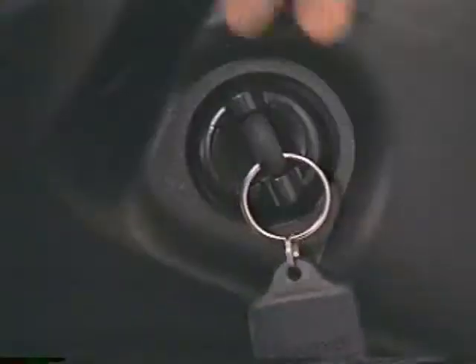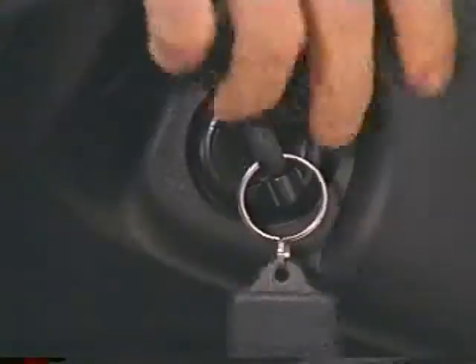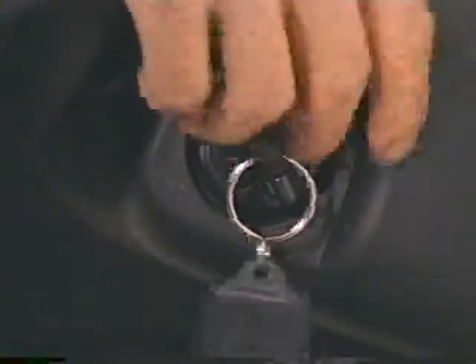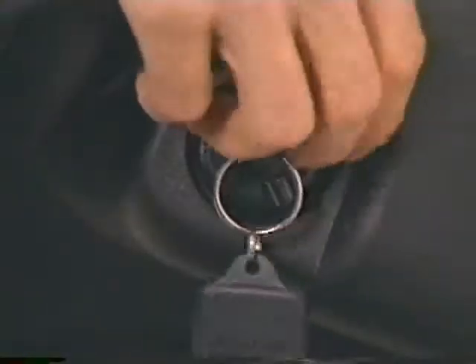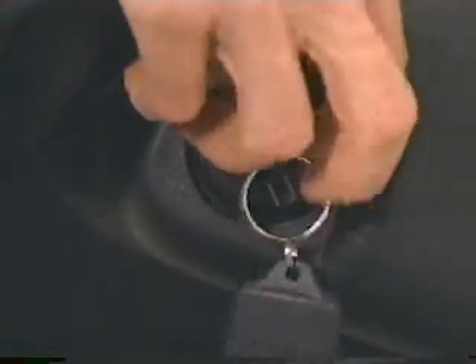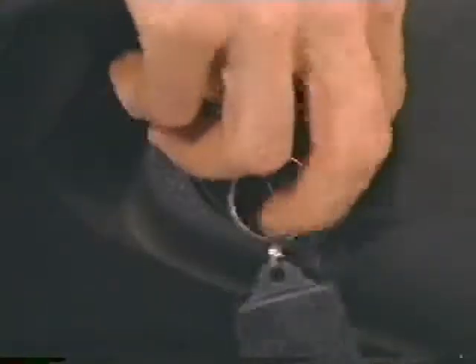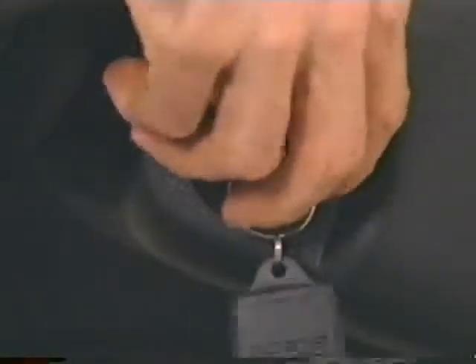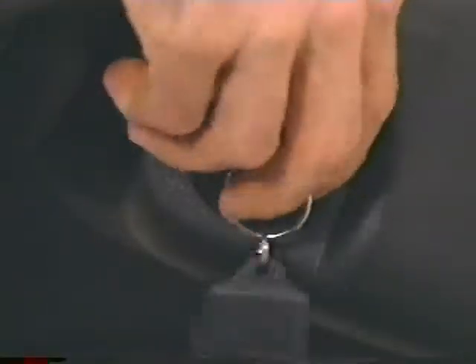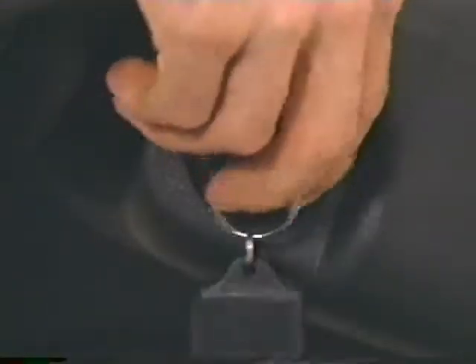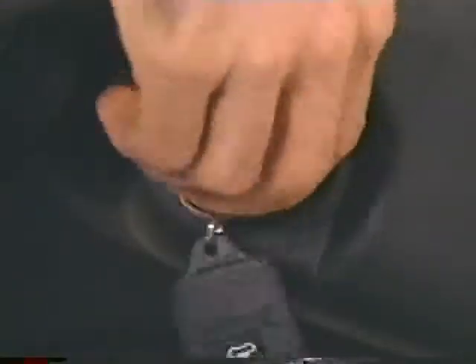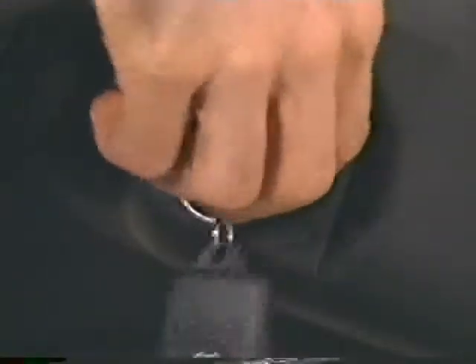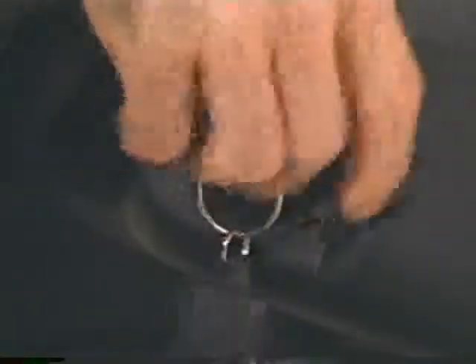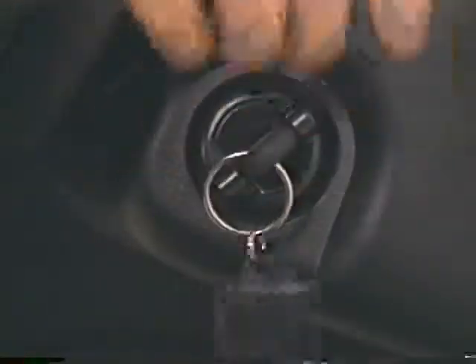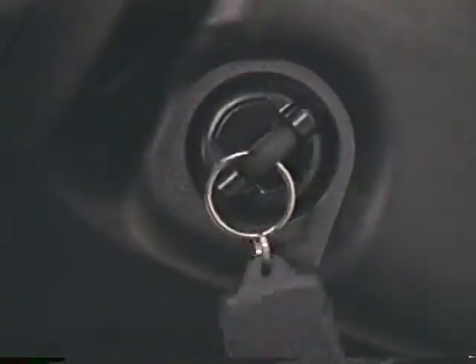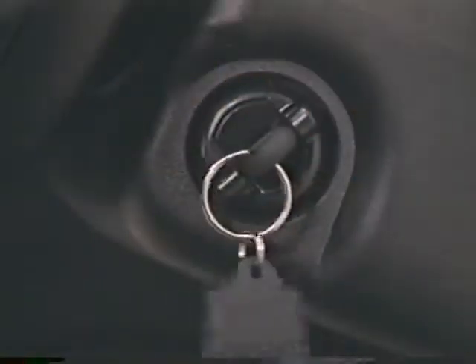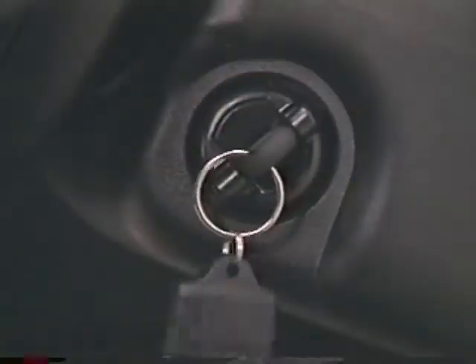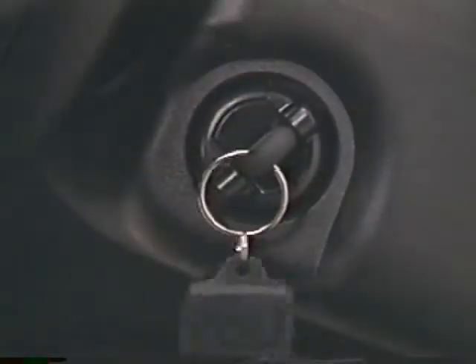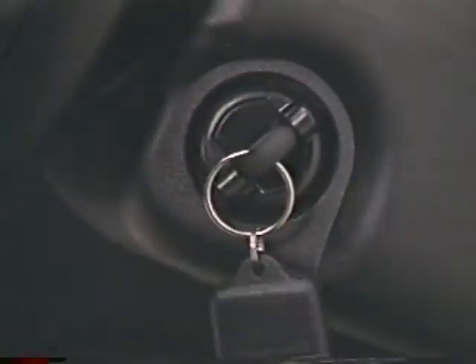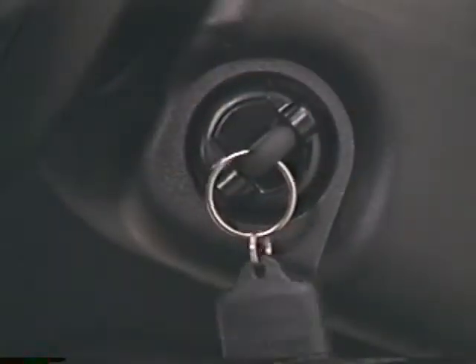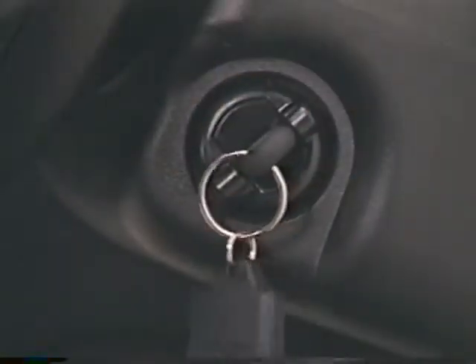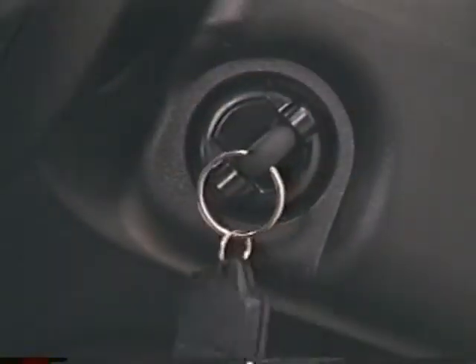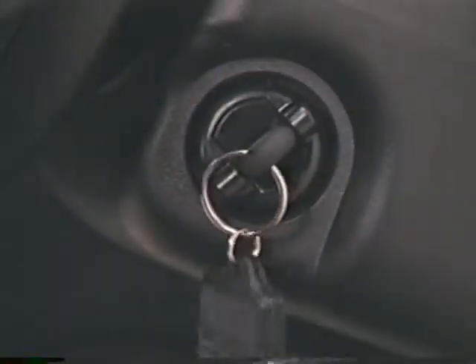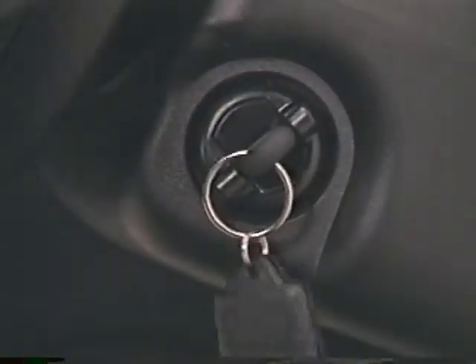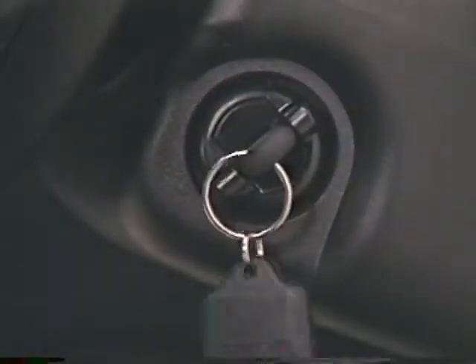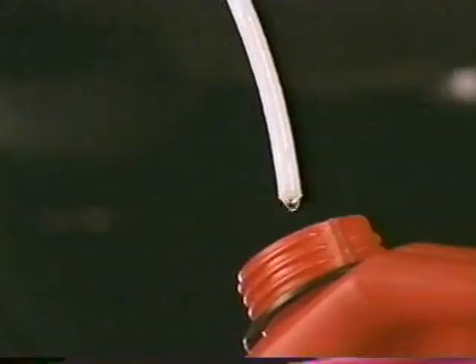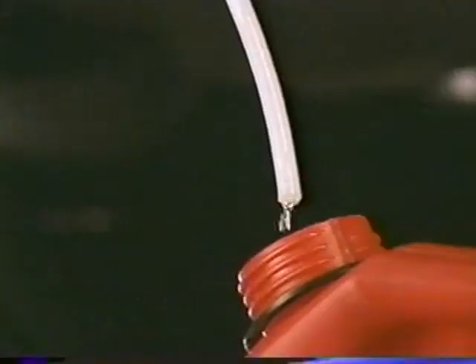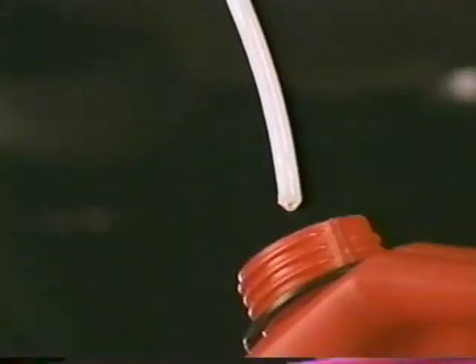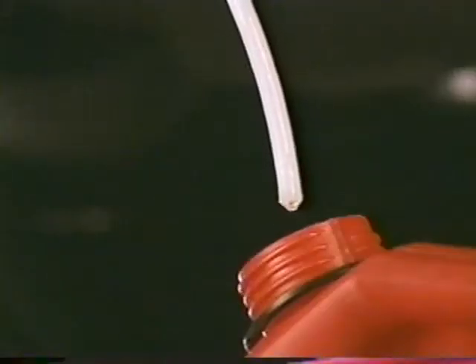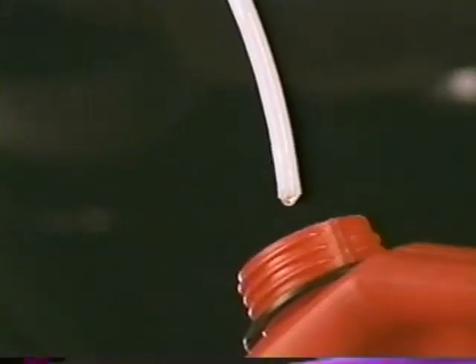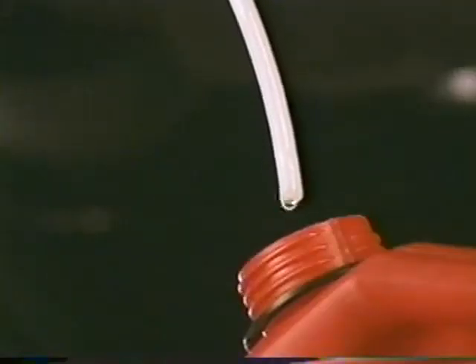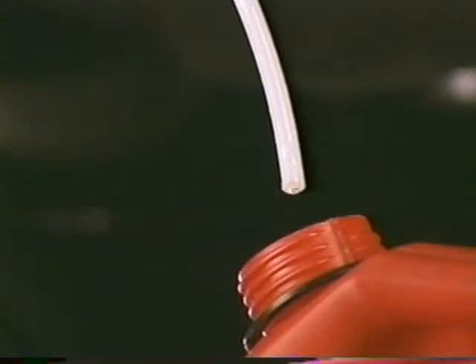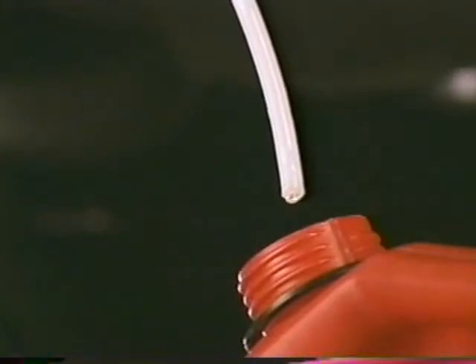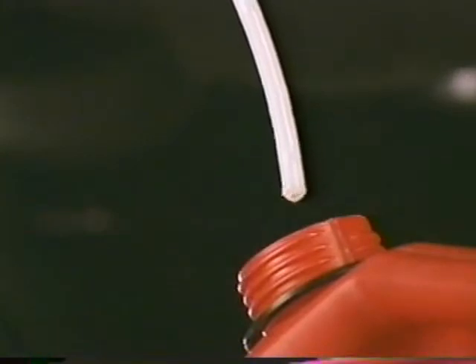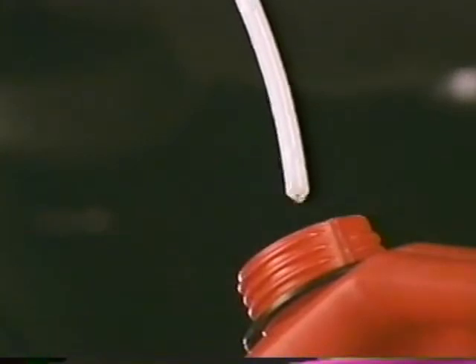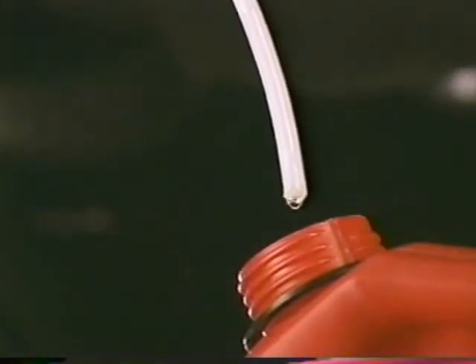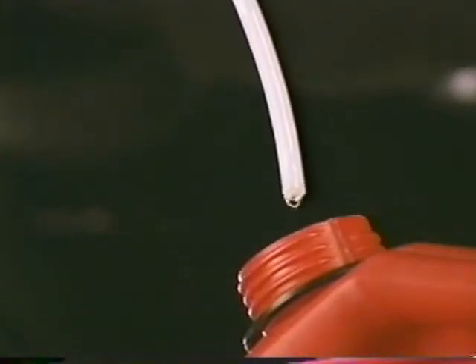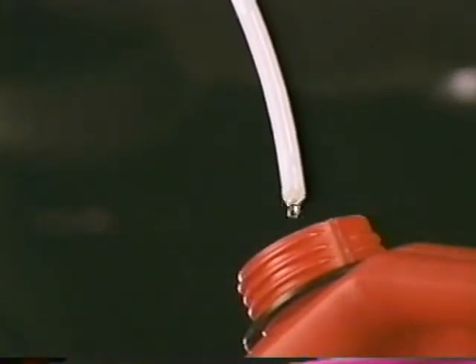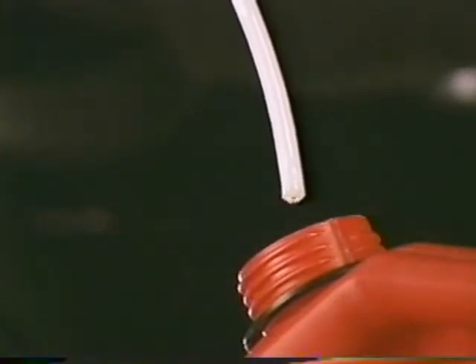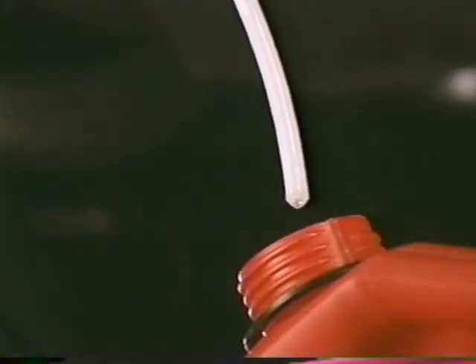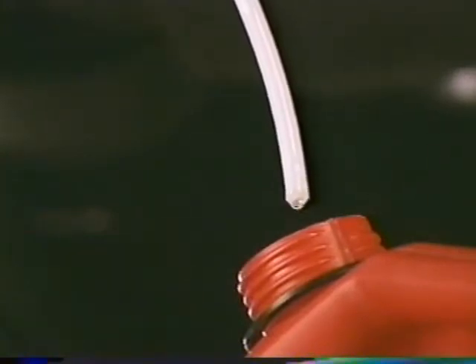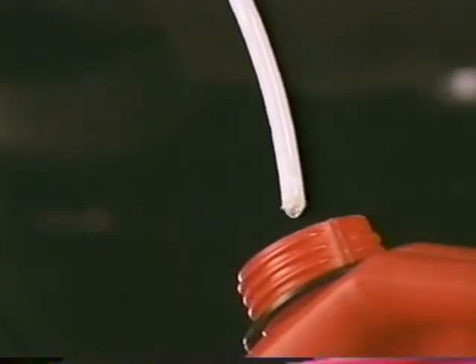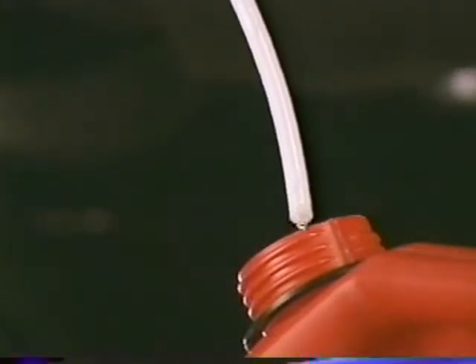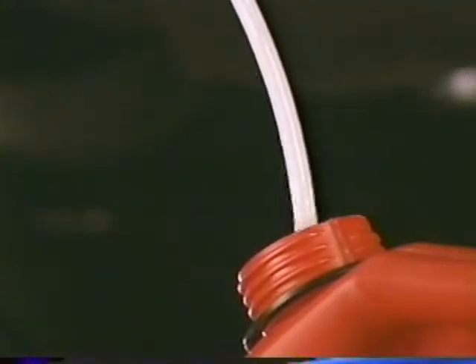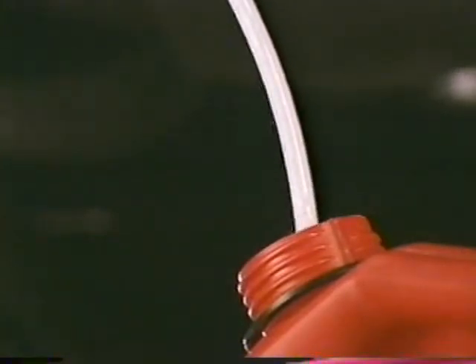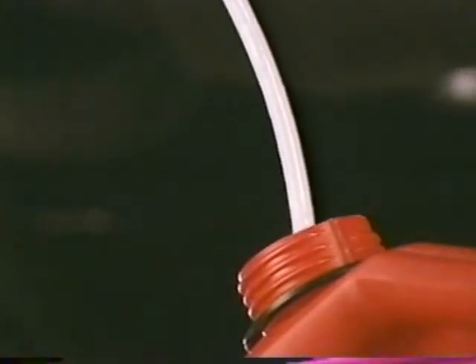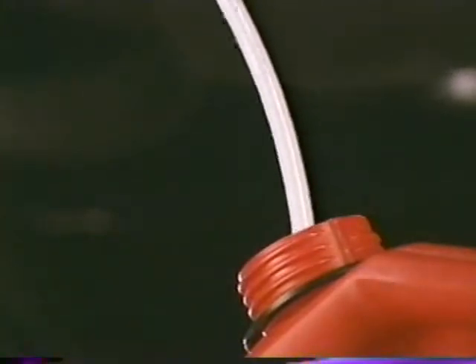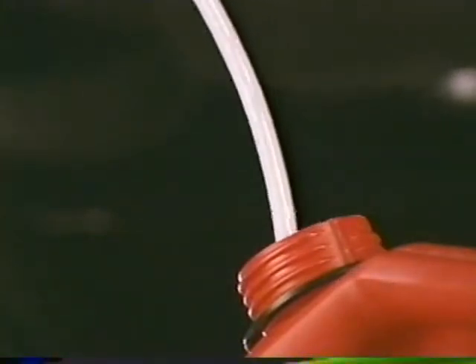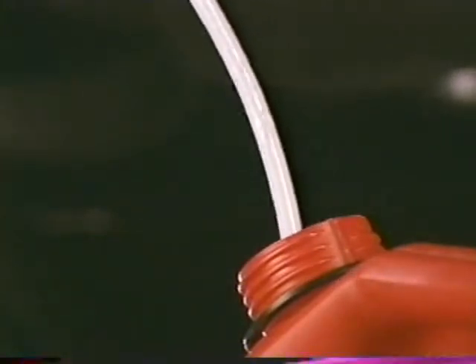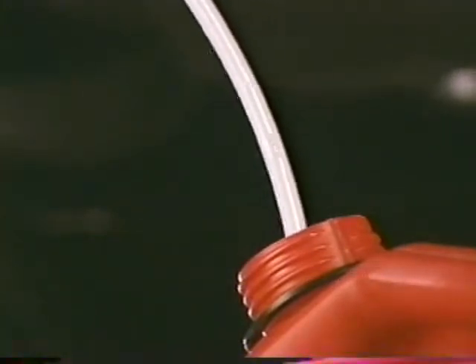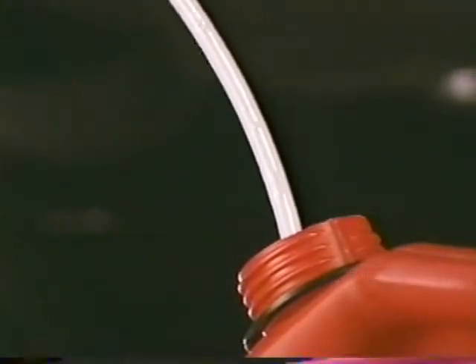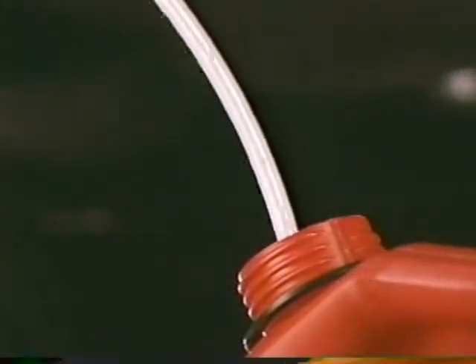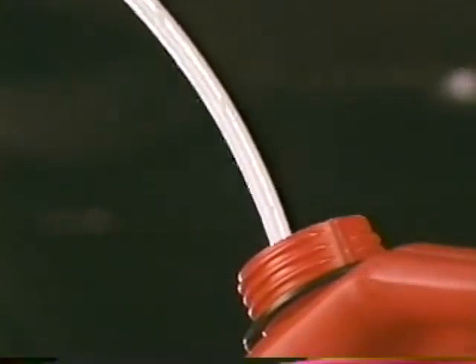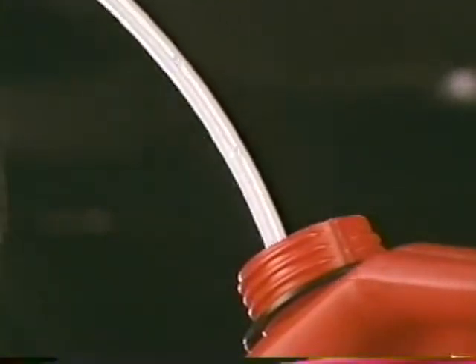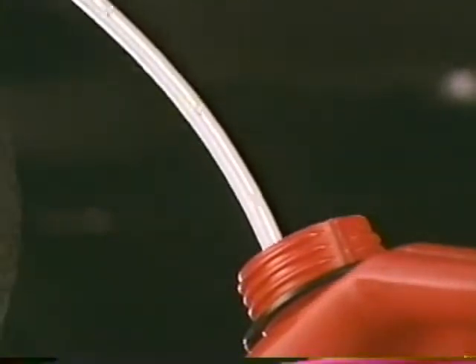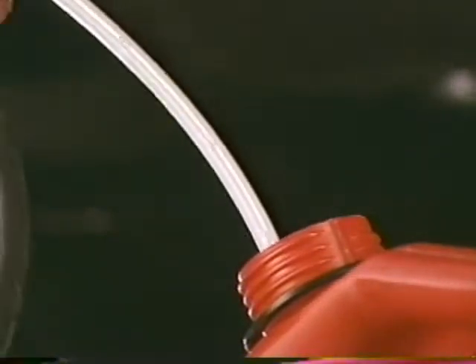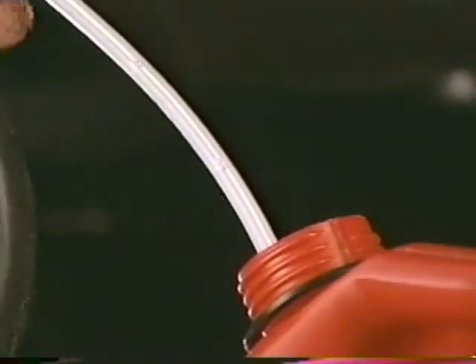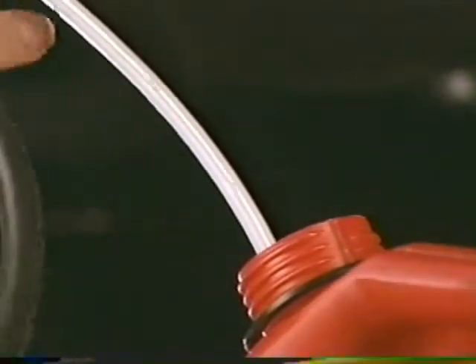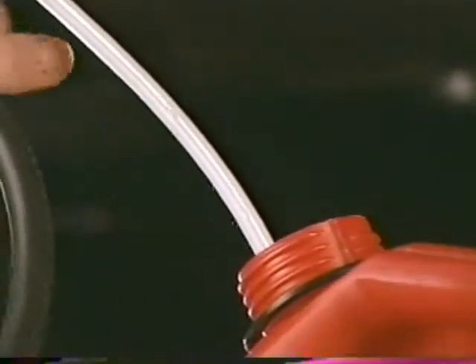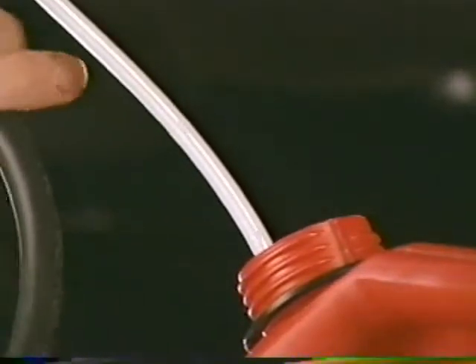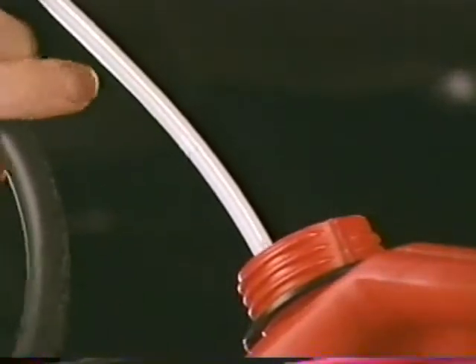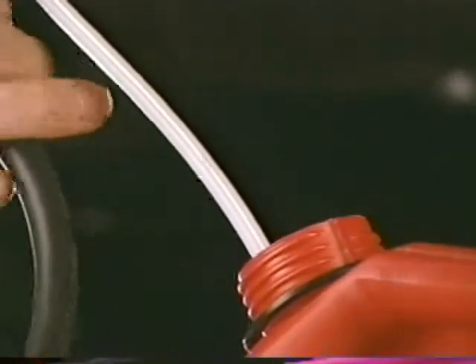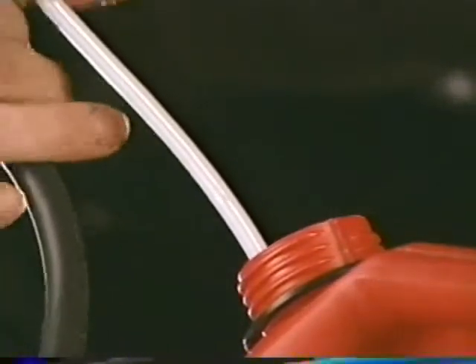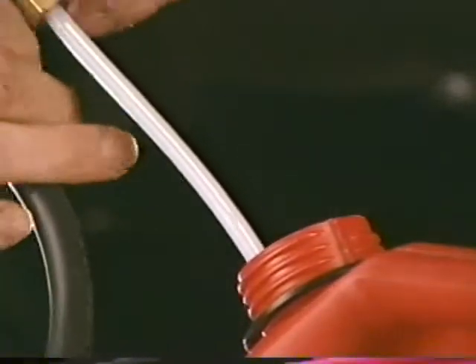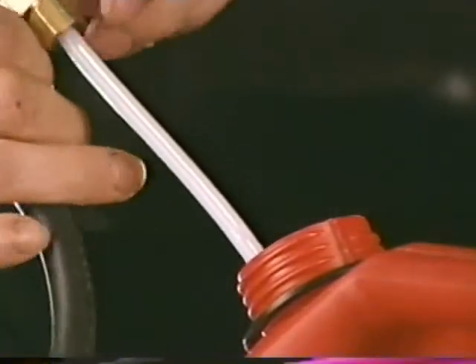Turn the ignition back on. Use the procedure explained earlier to purge all of the air from the fuel system.